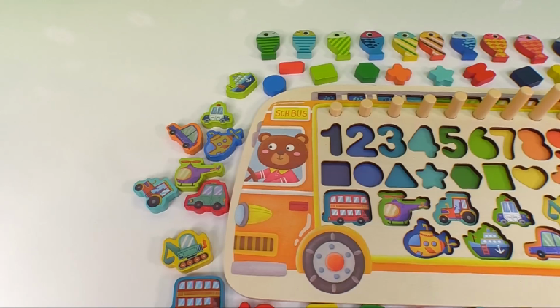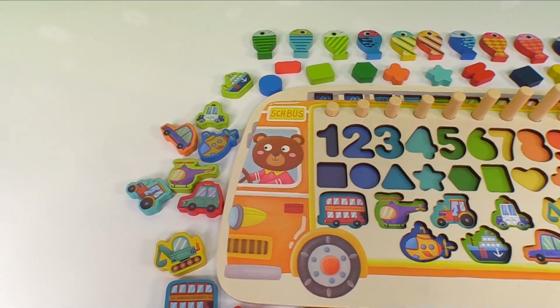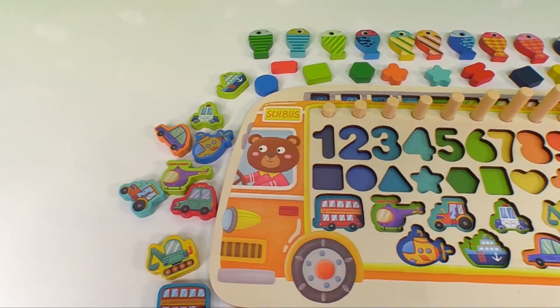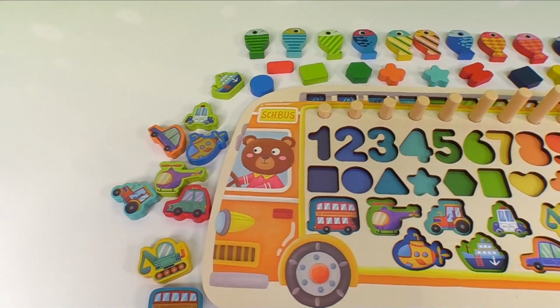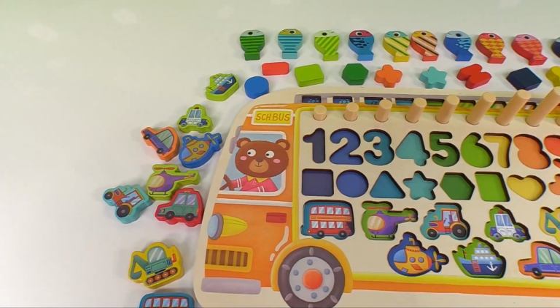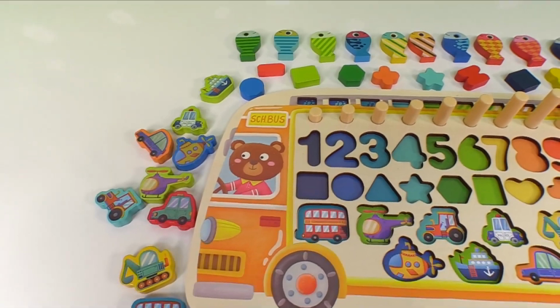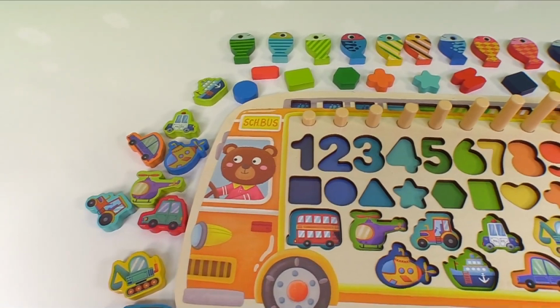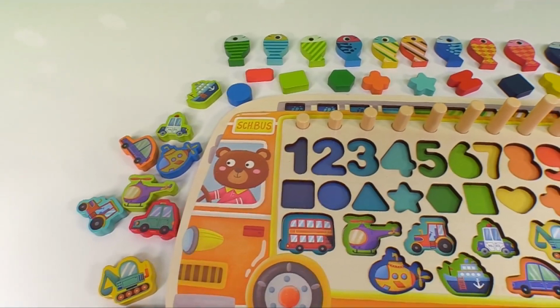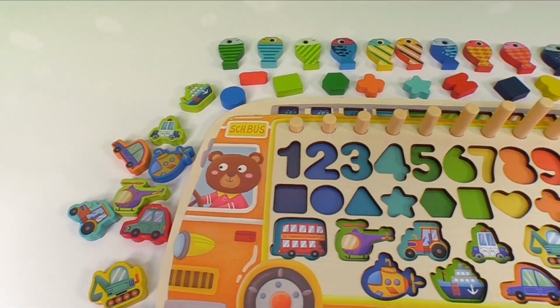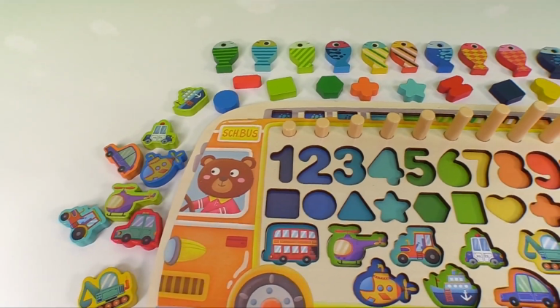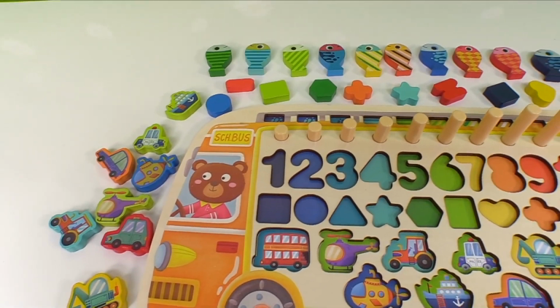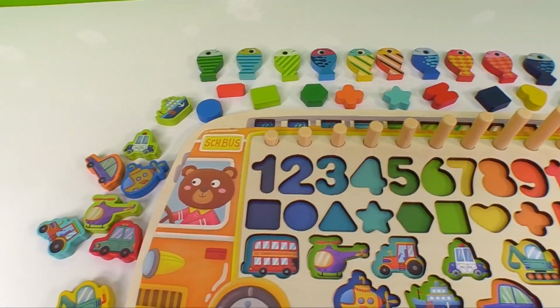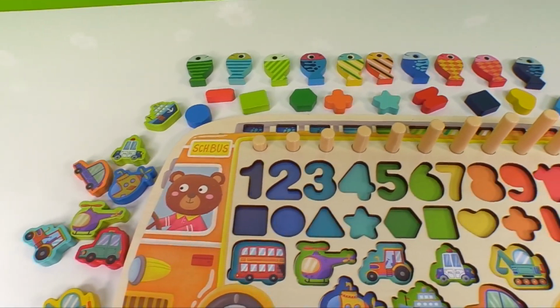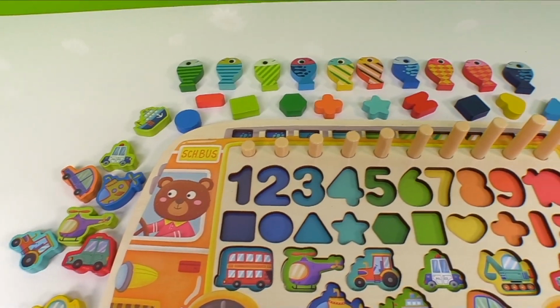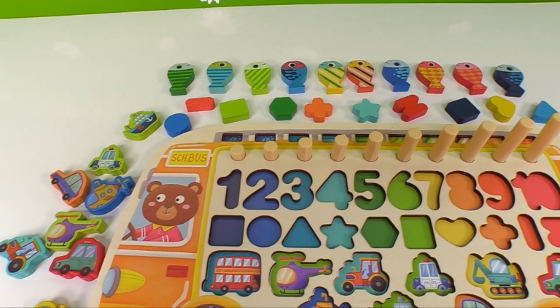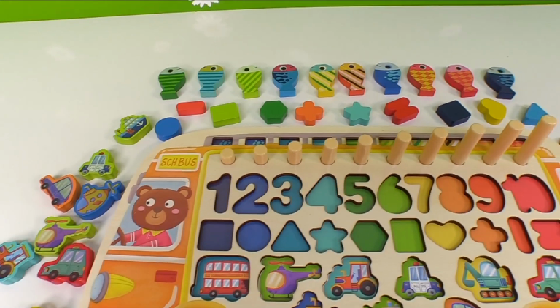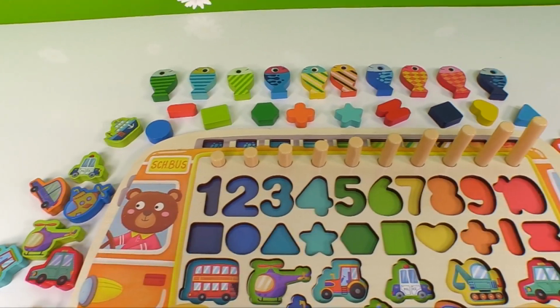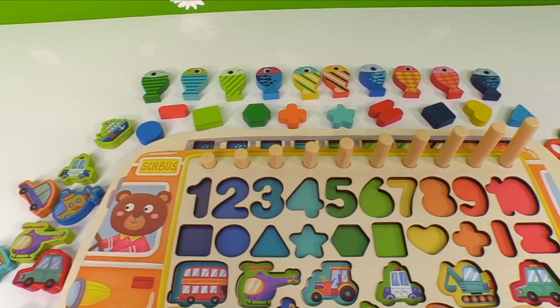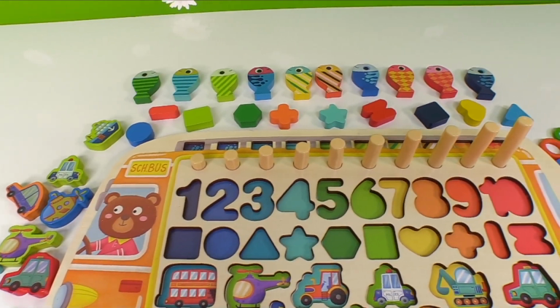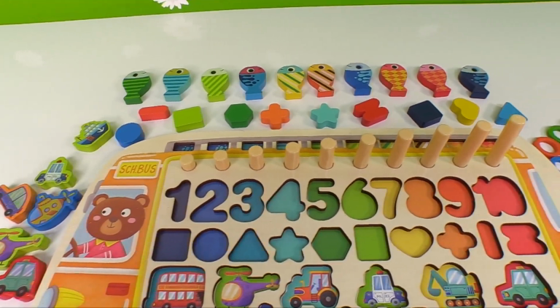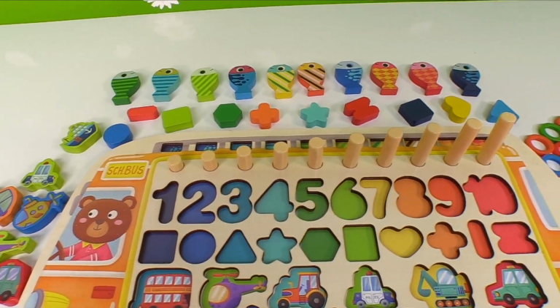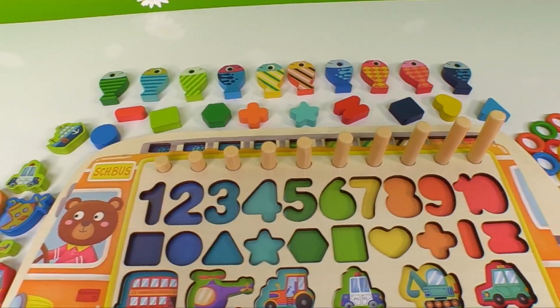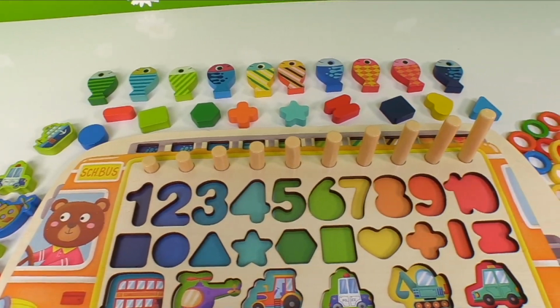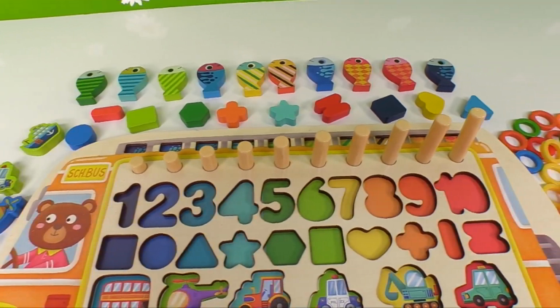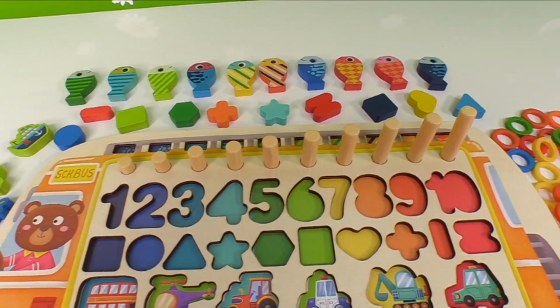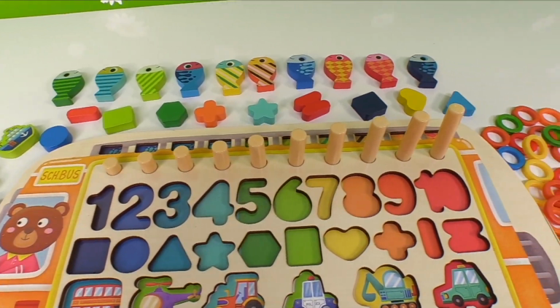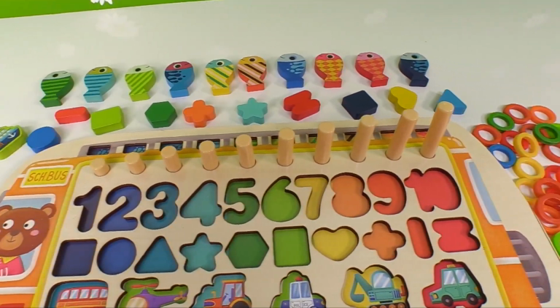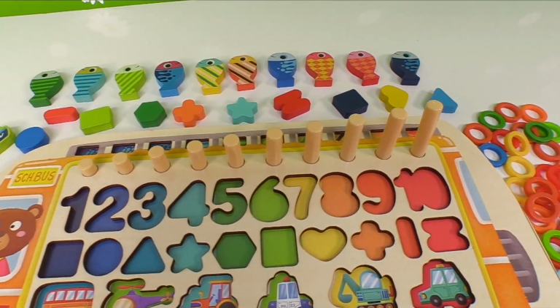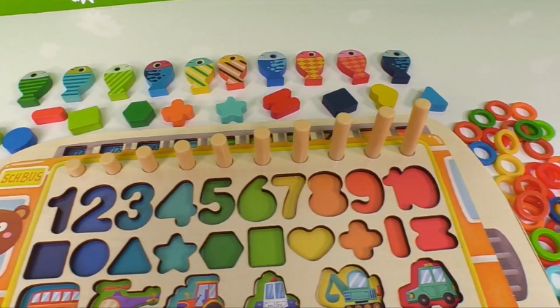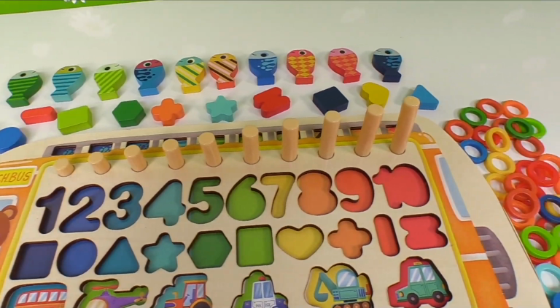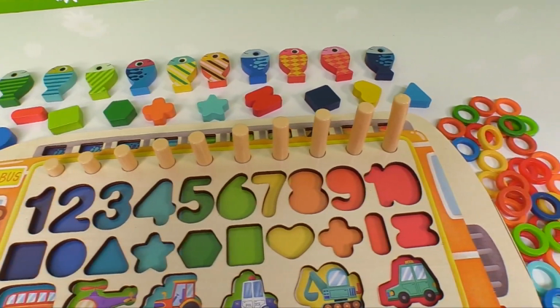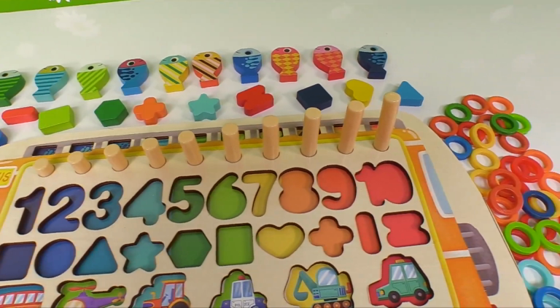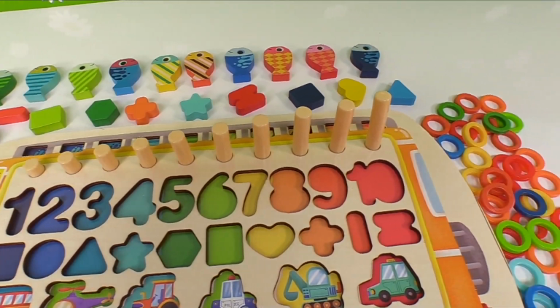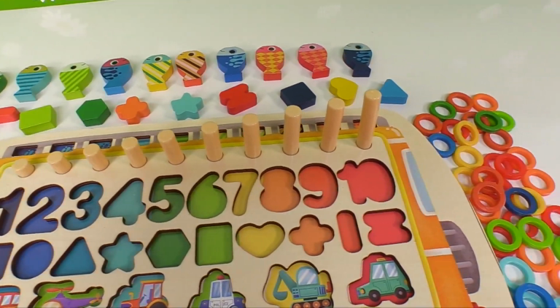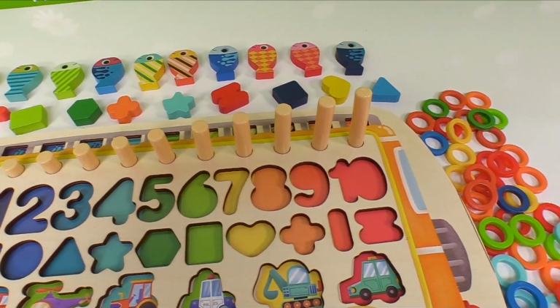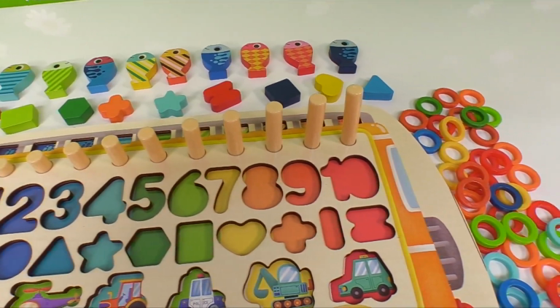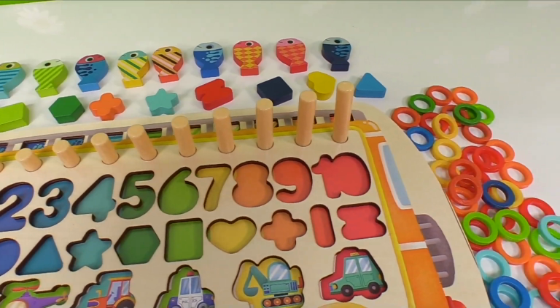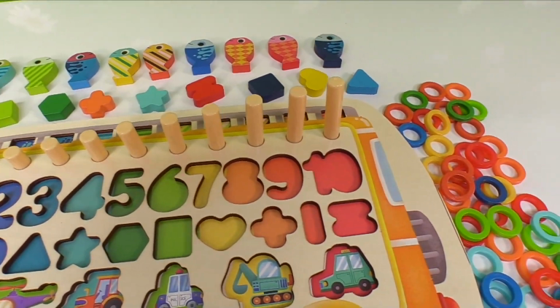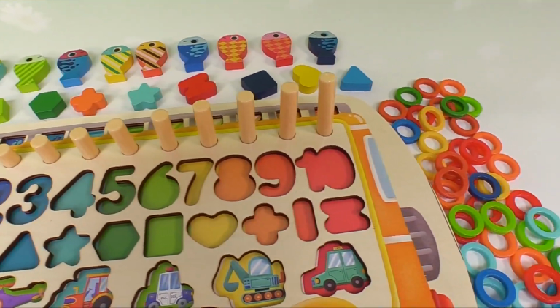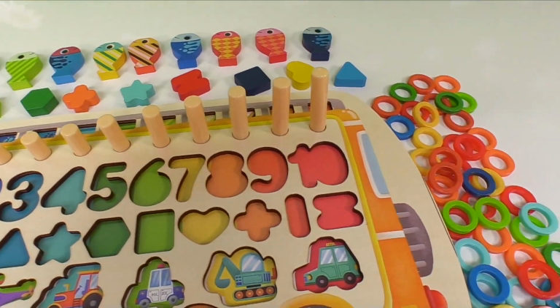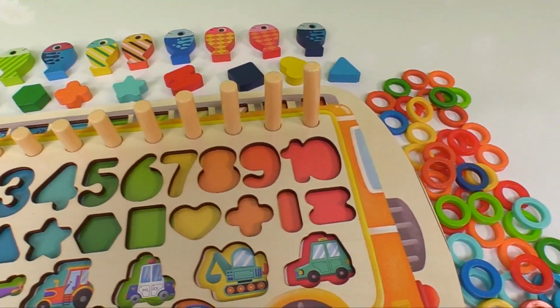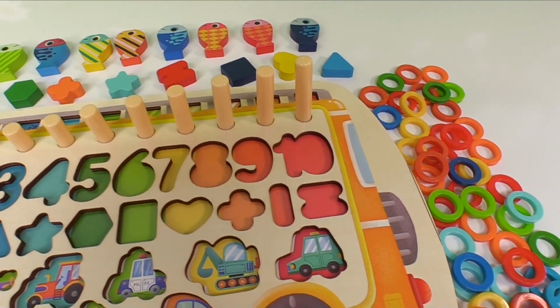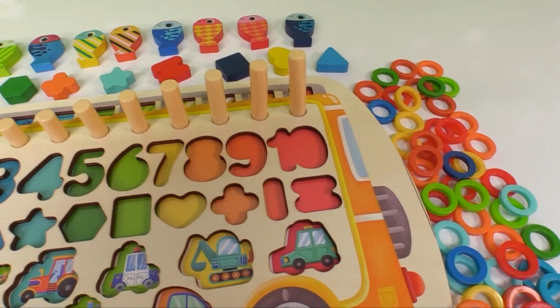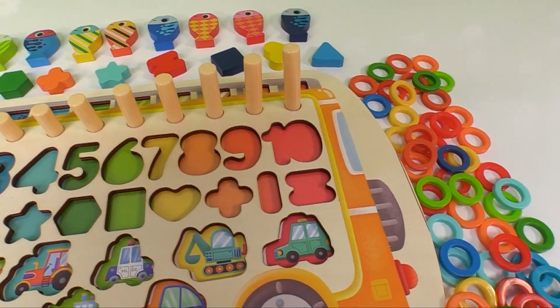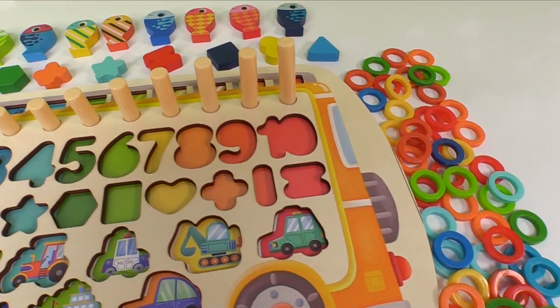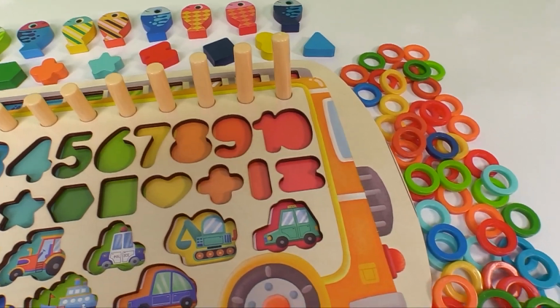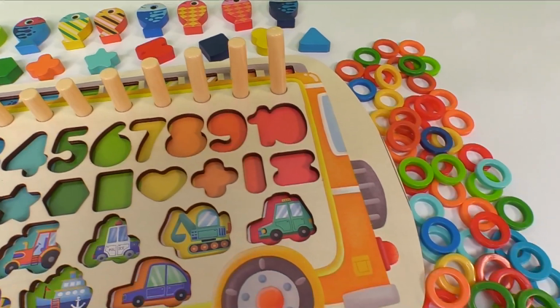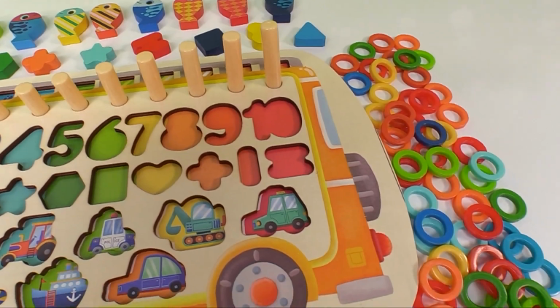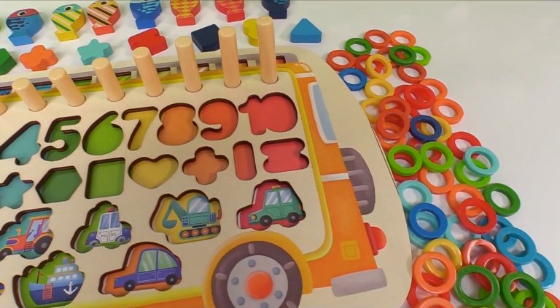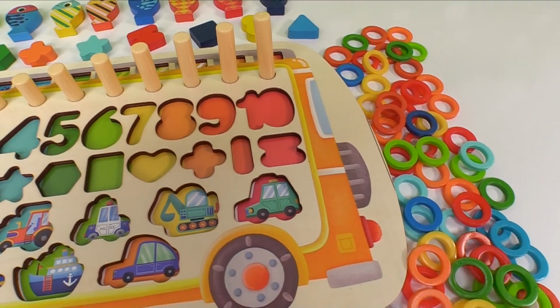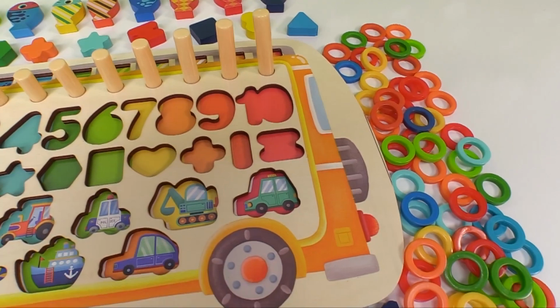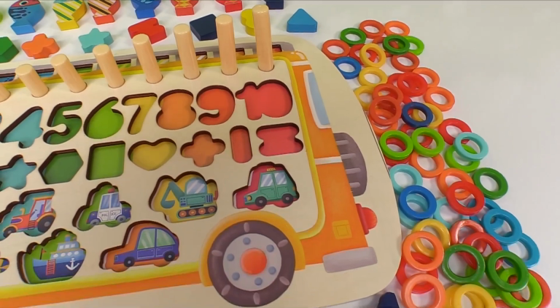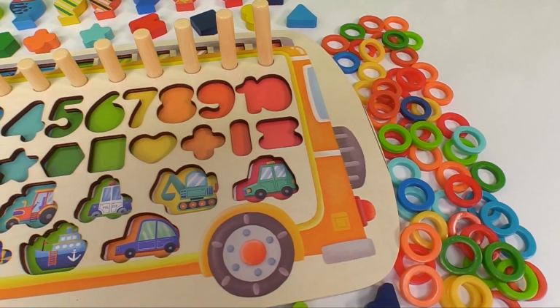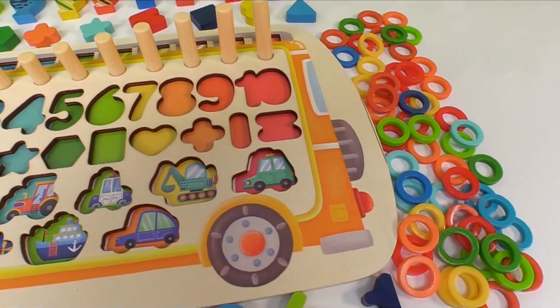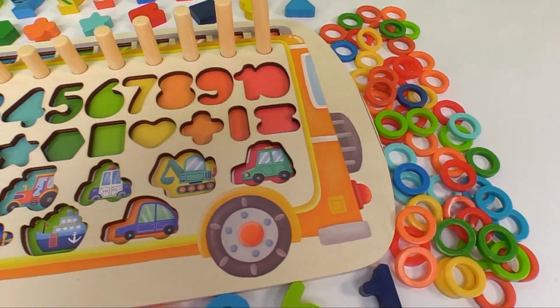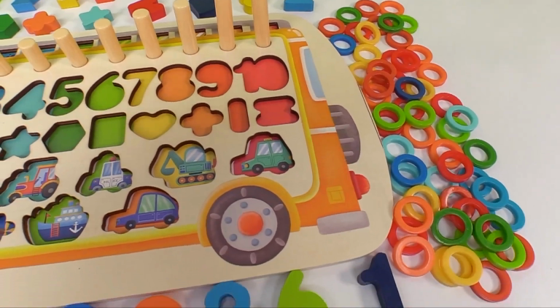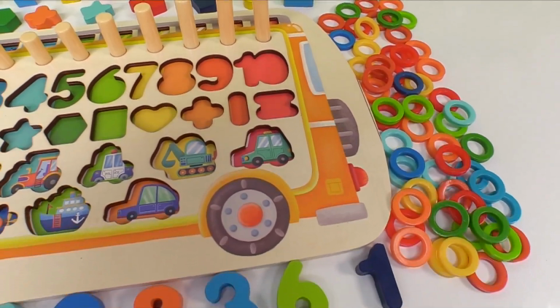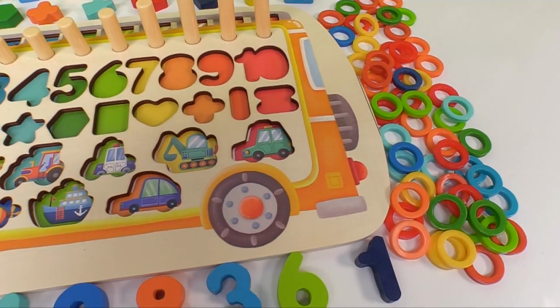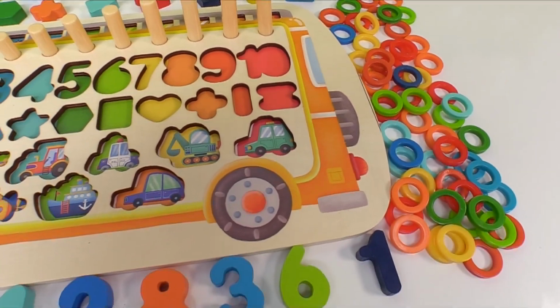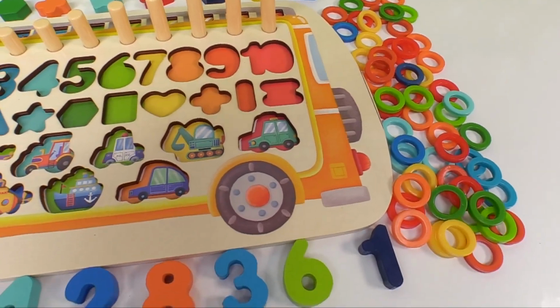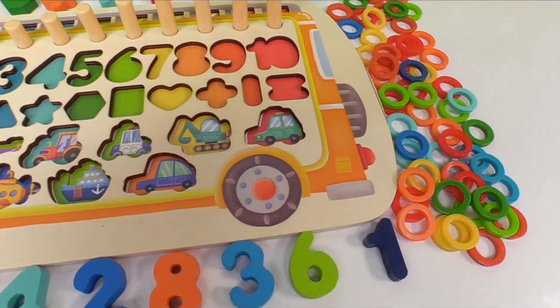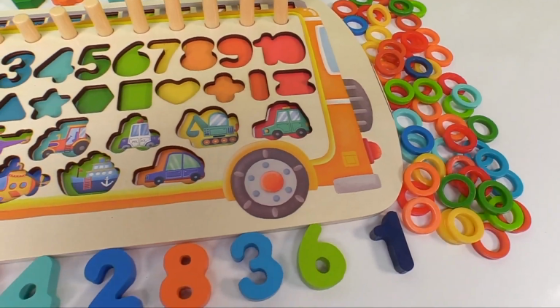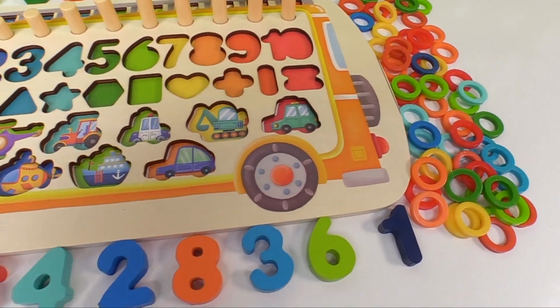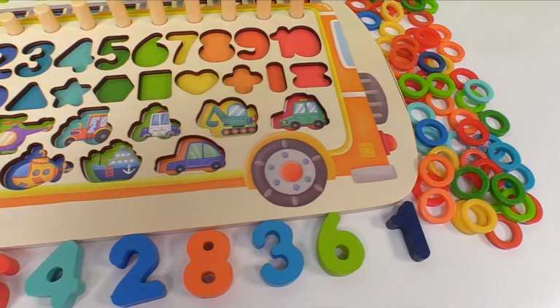Wow, it's a school bus puzzle, but it's missing all of its pieces. Can you help me put them in the right place?